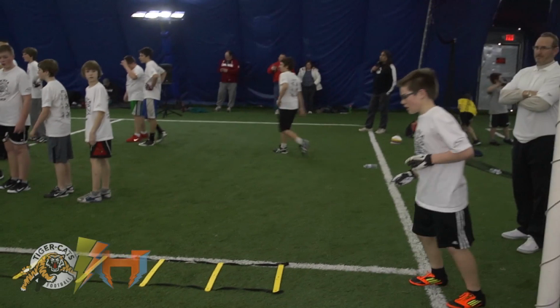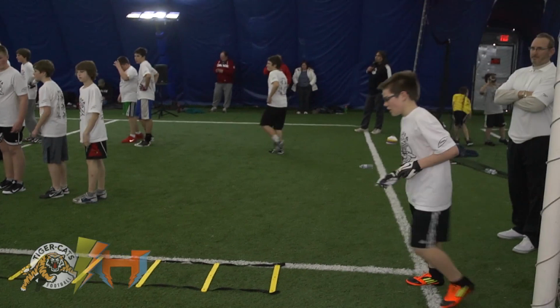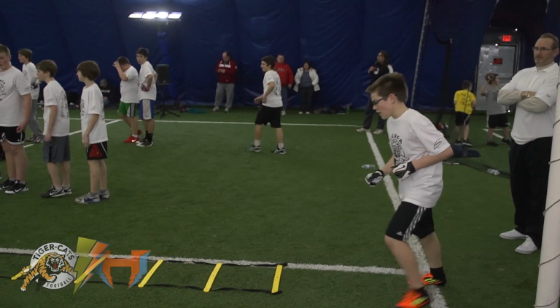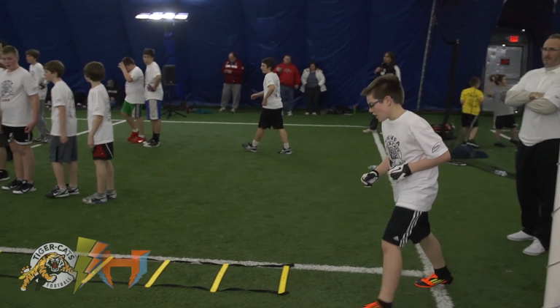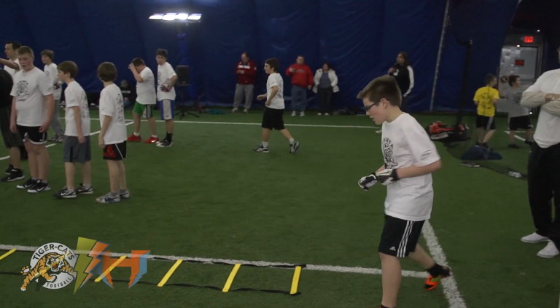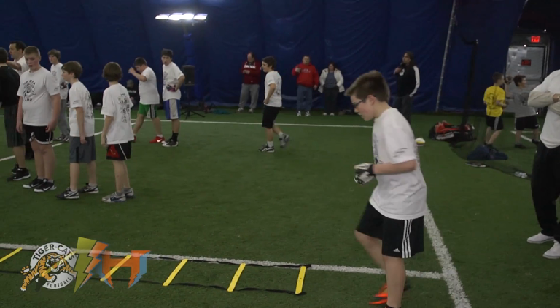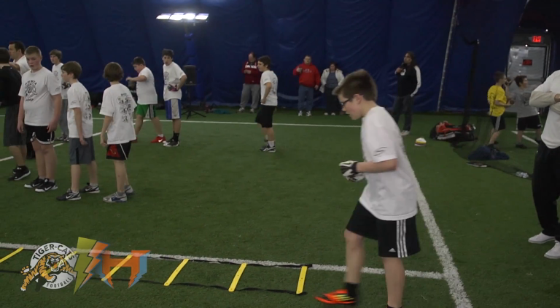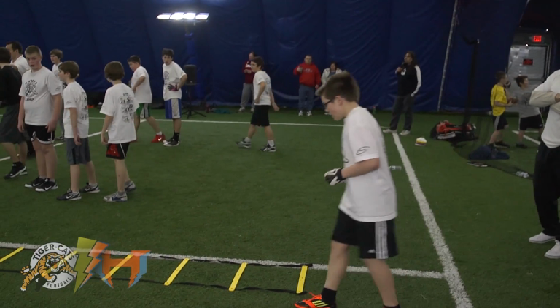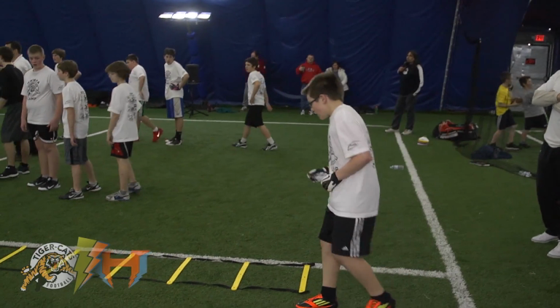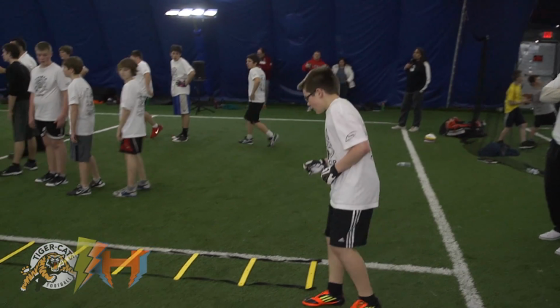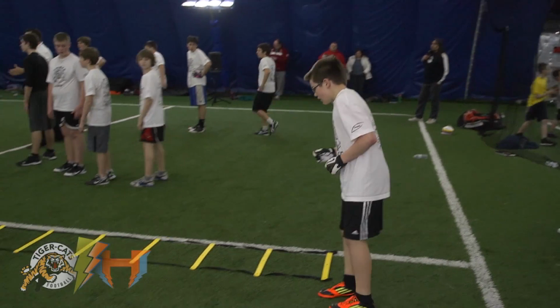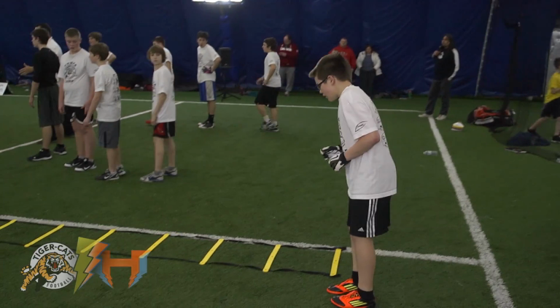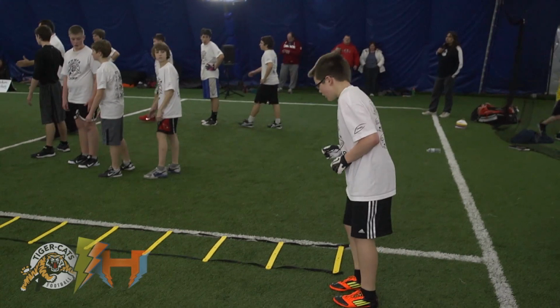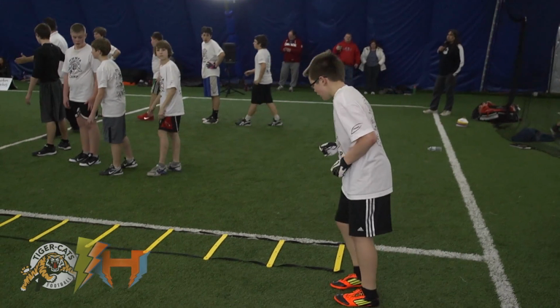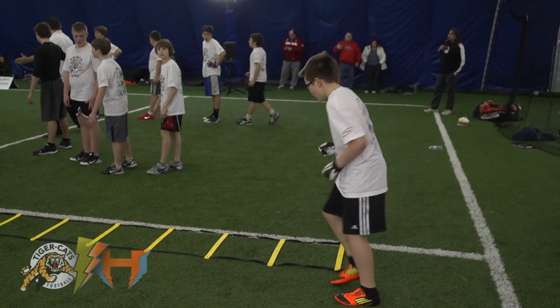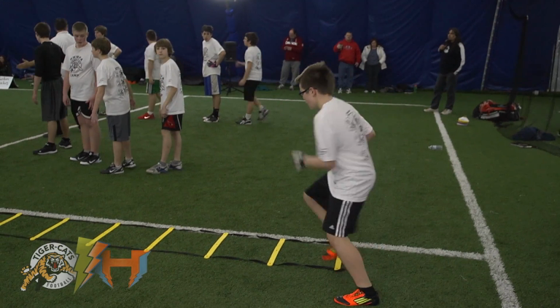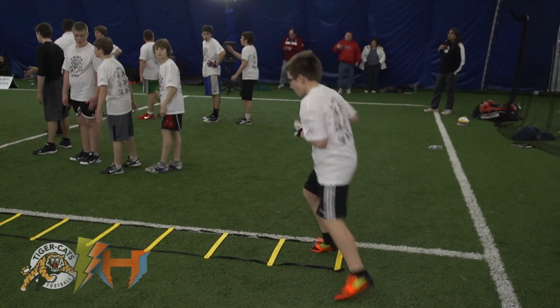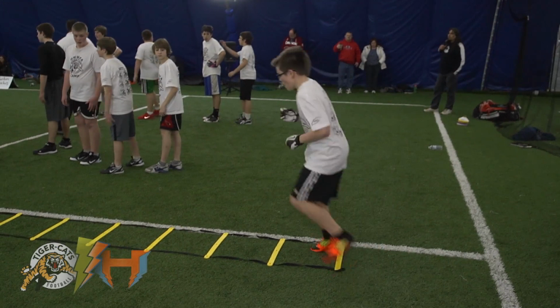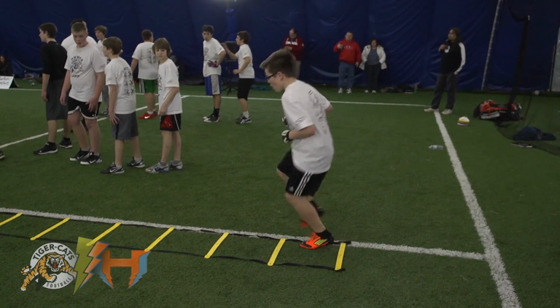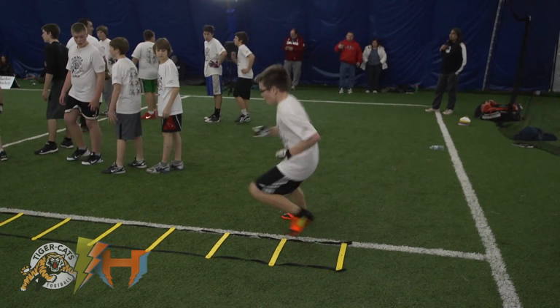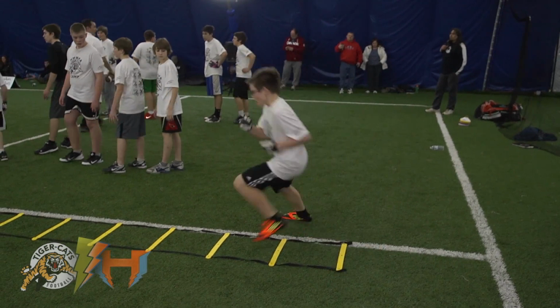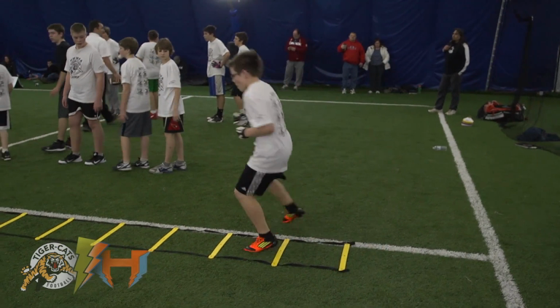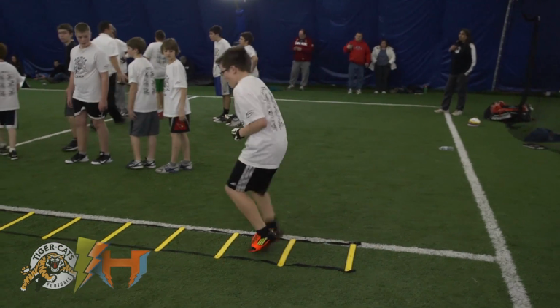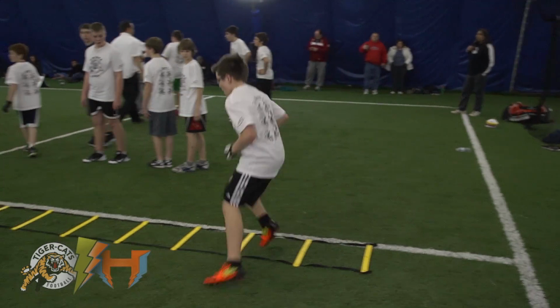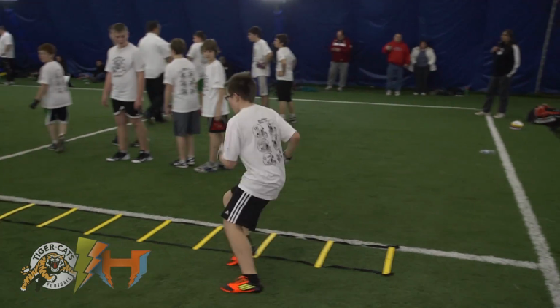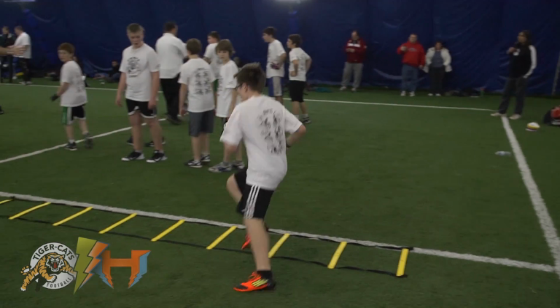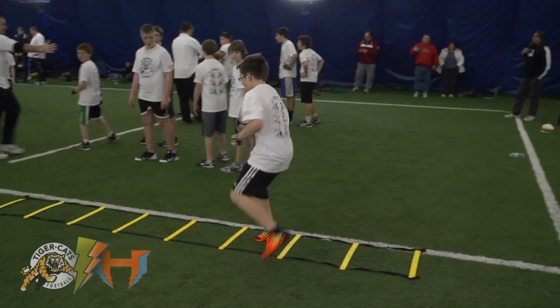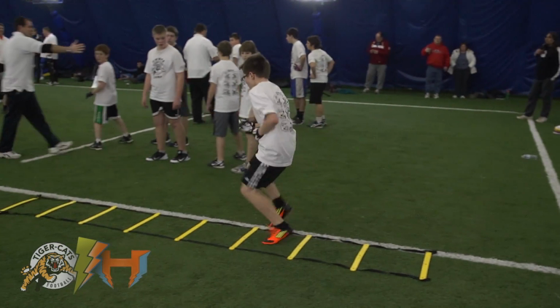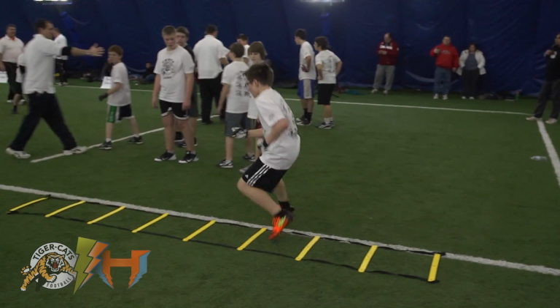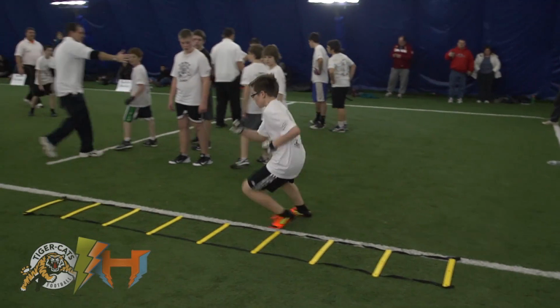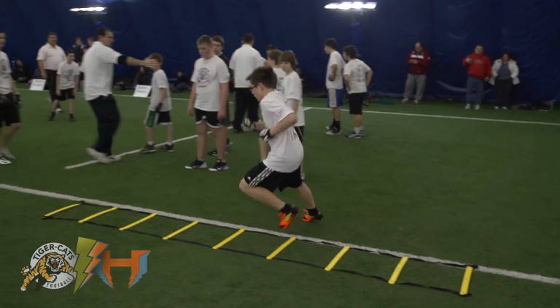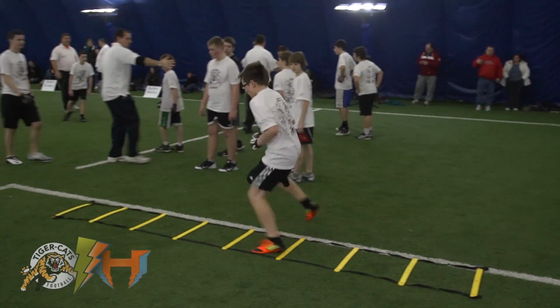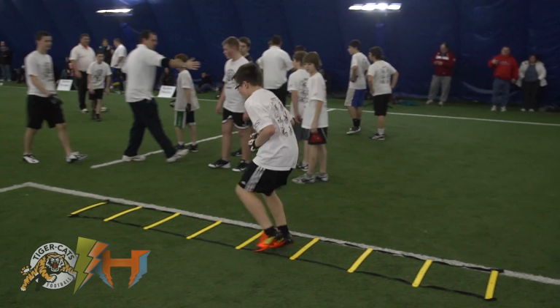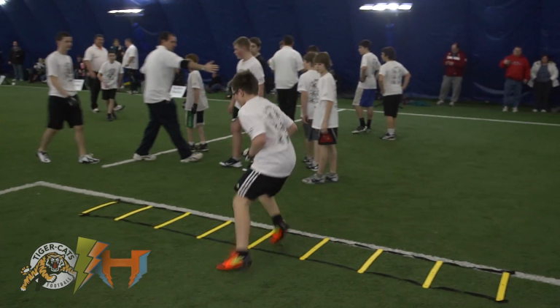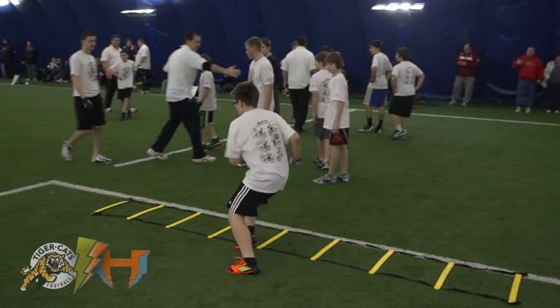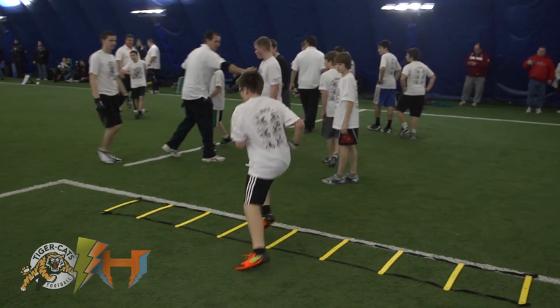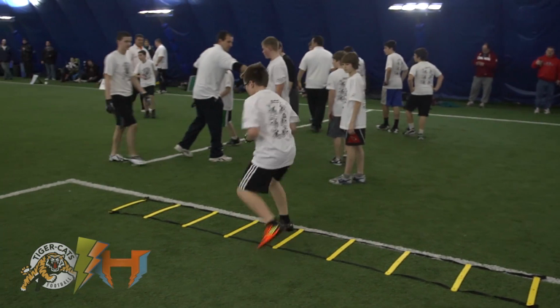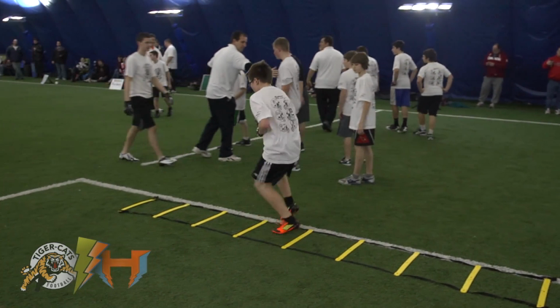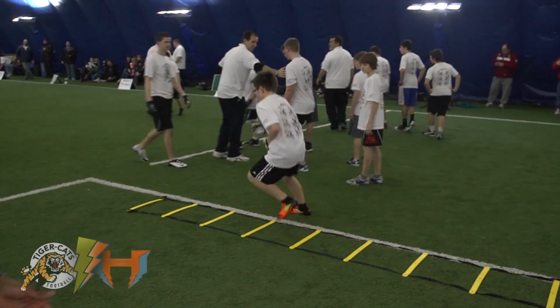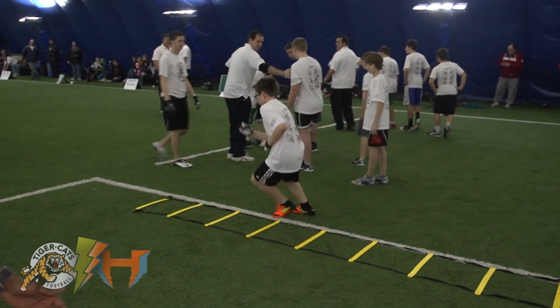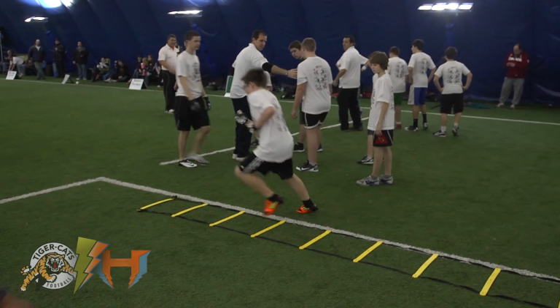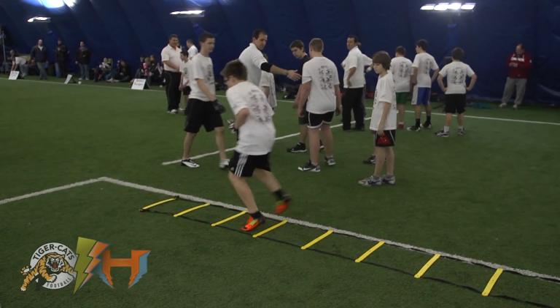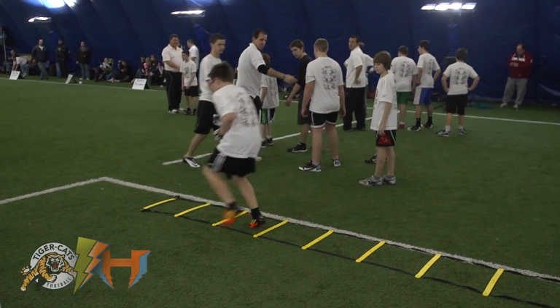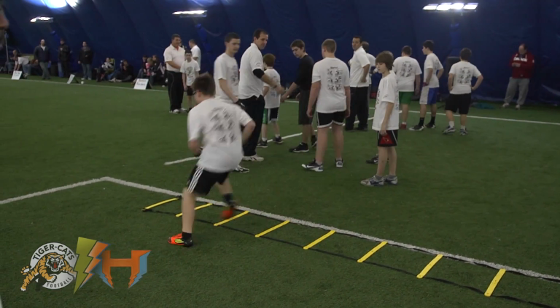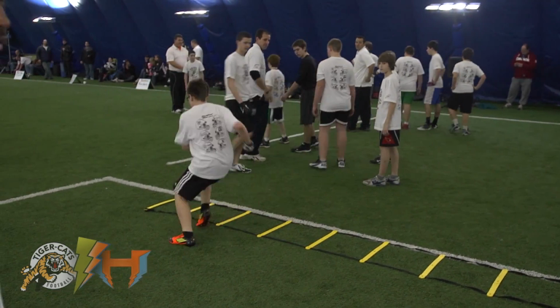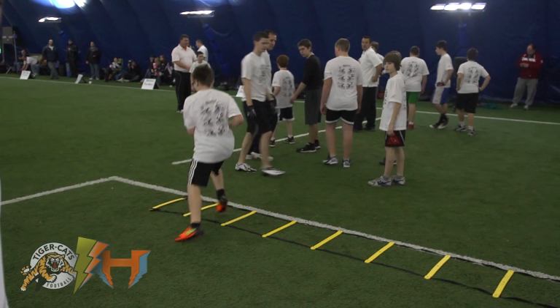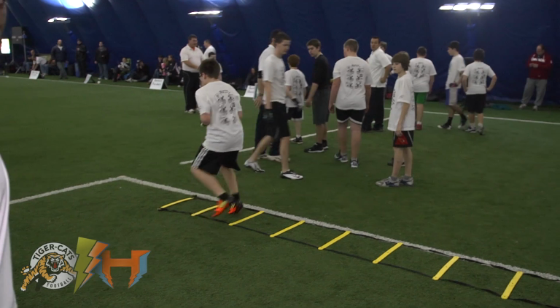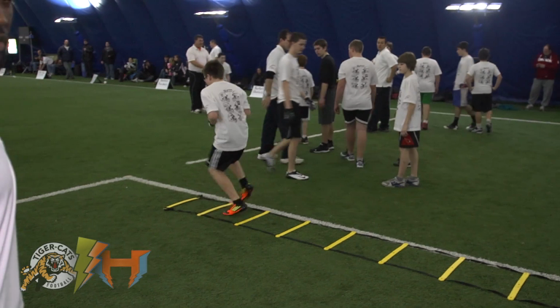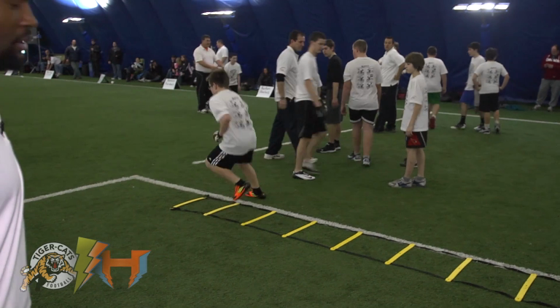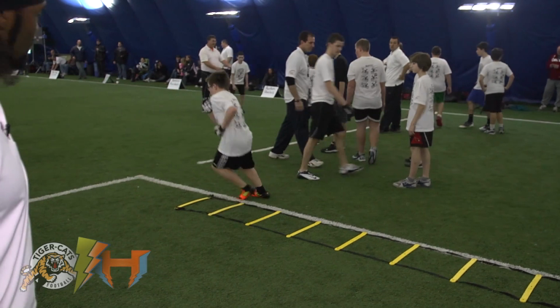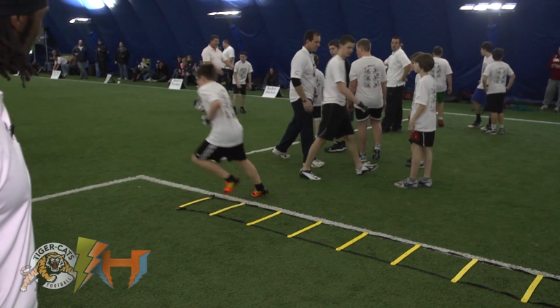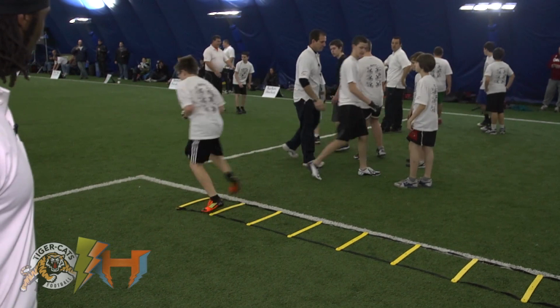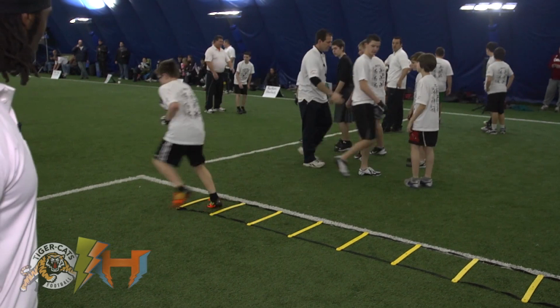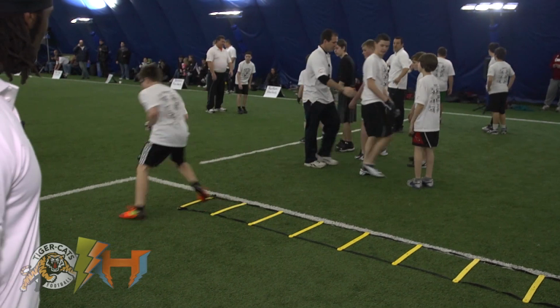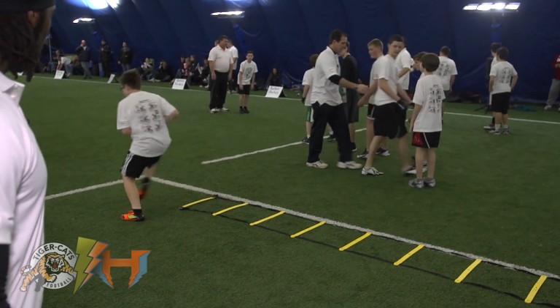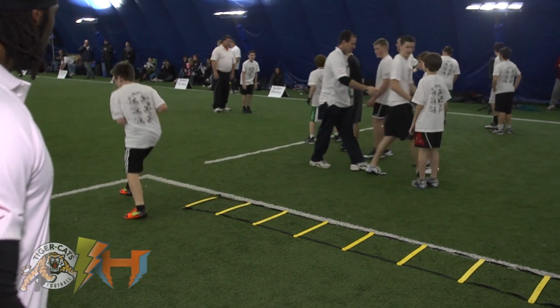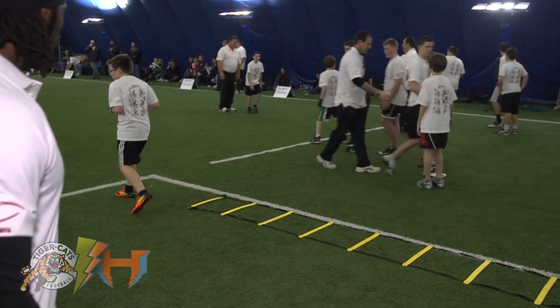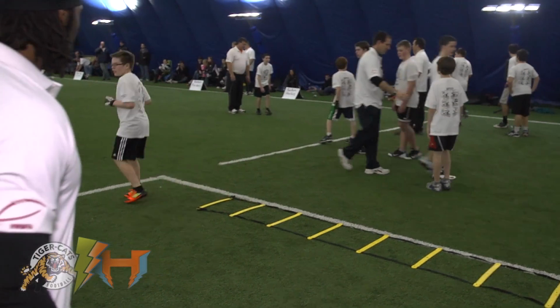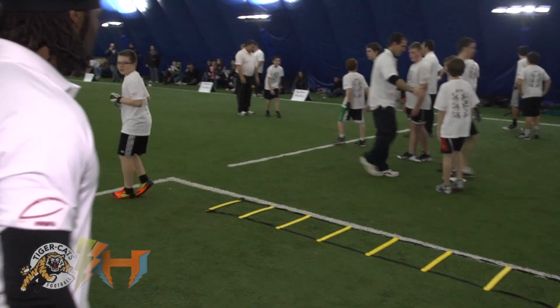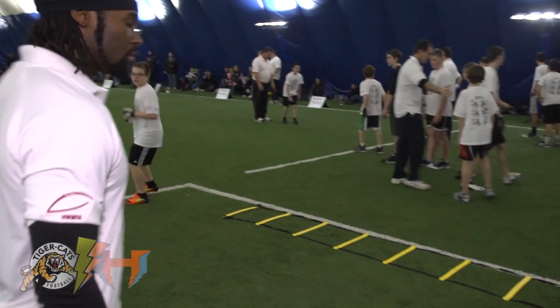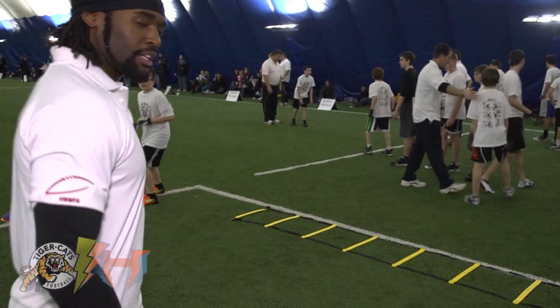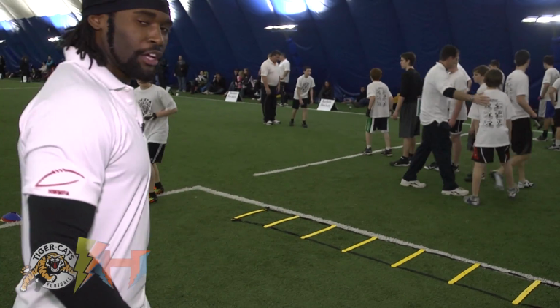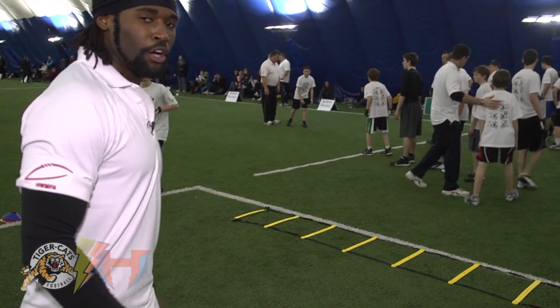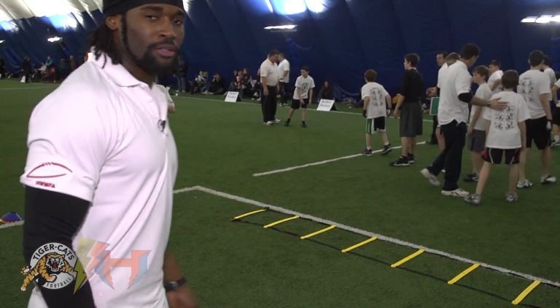Now two in the middle, two out. Diagonal. There you go. Good. See, he's moving his hands, moving his feet. There you go.